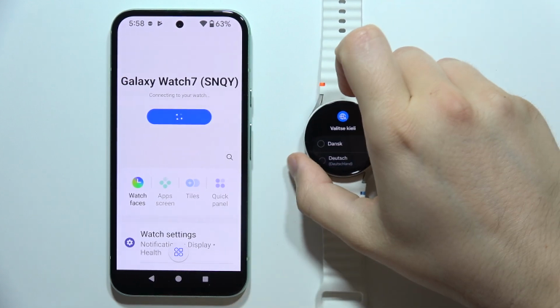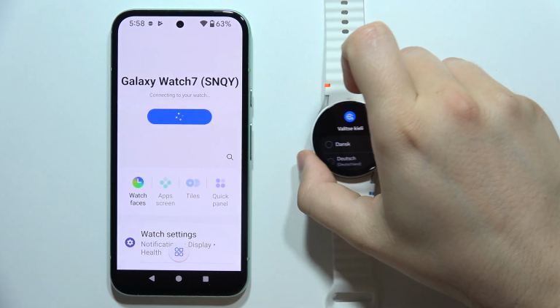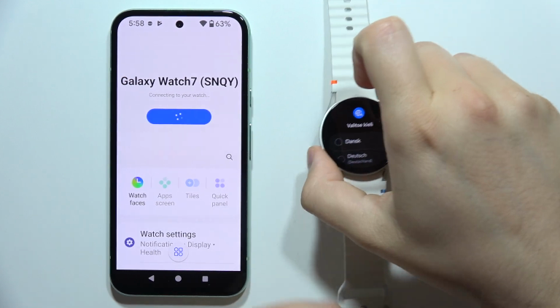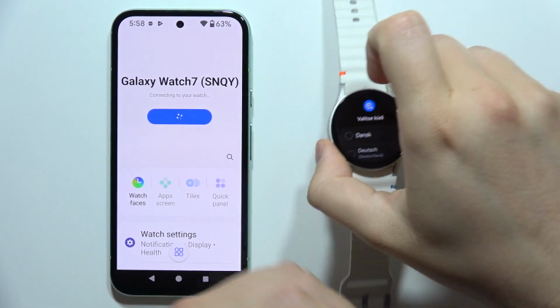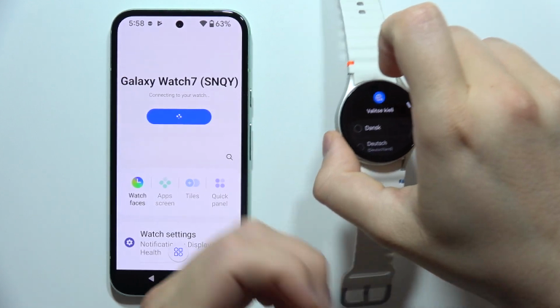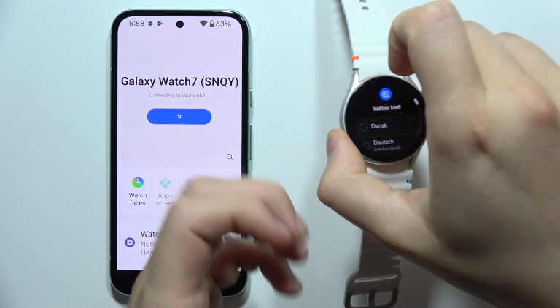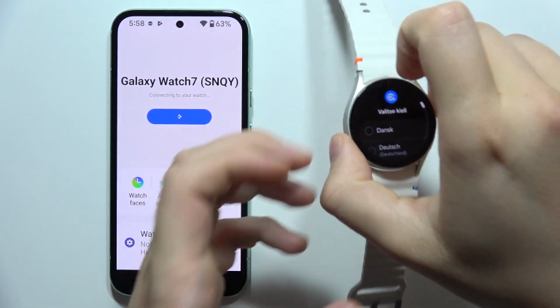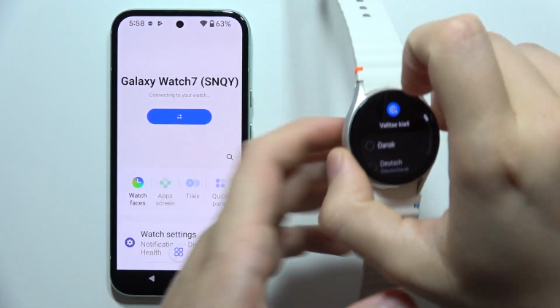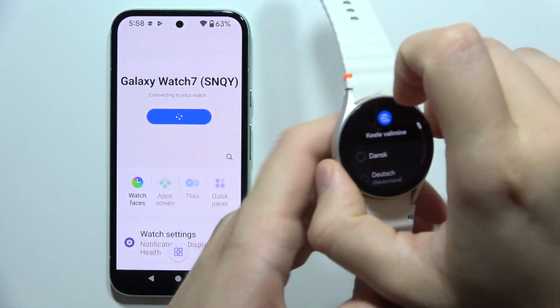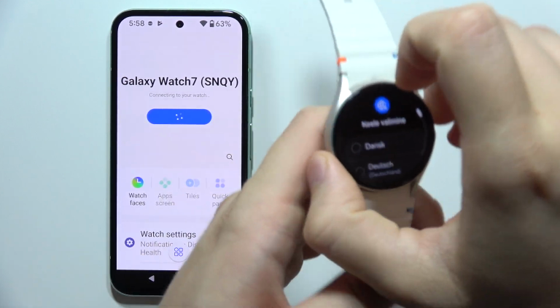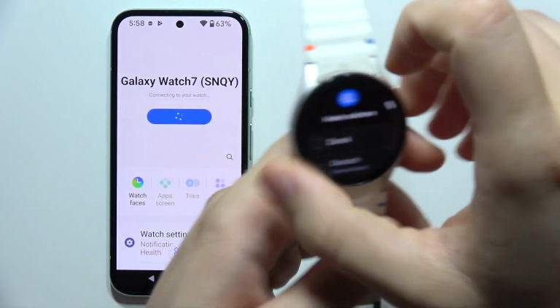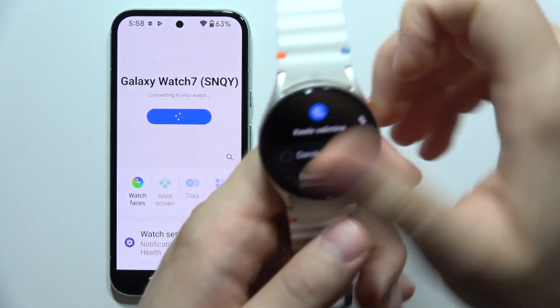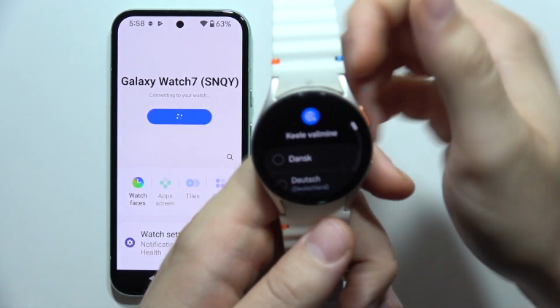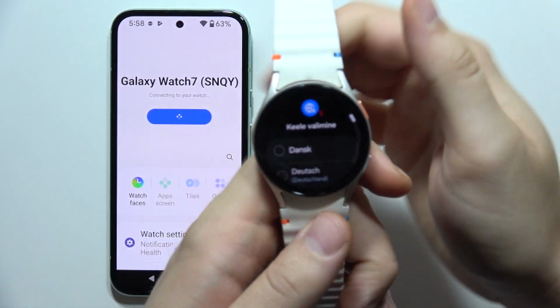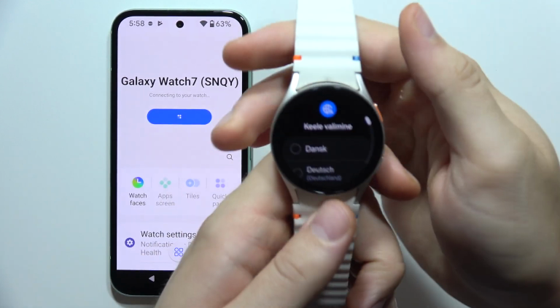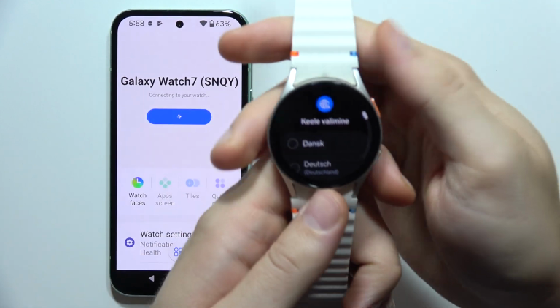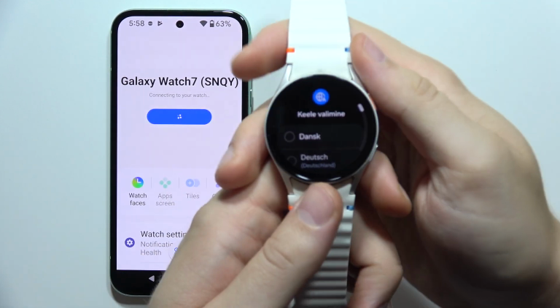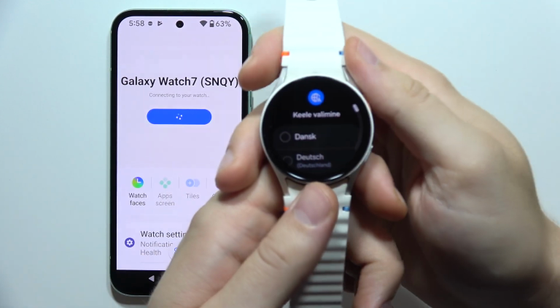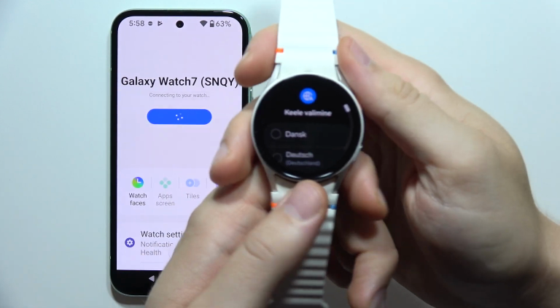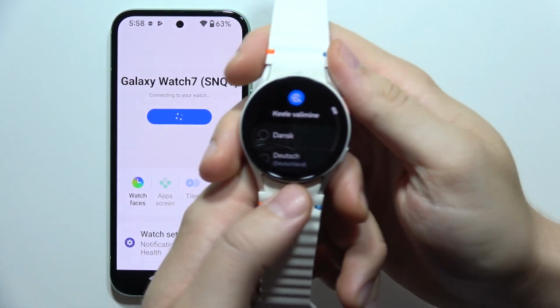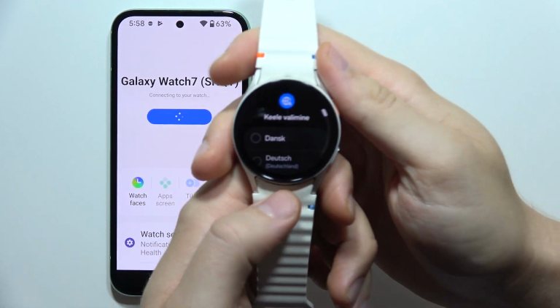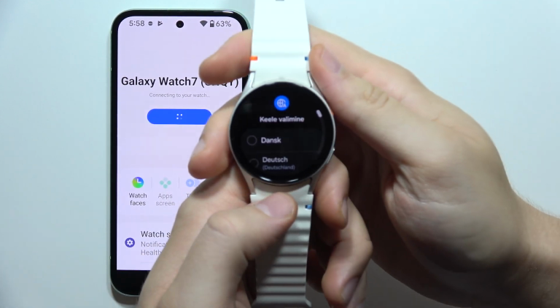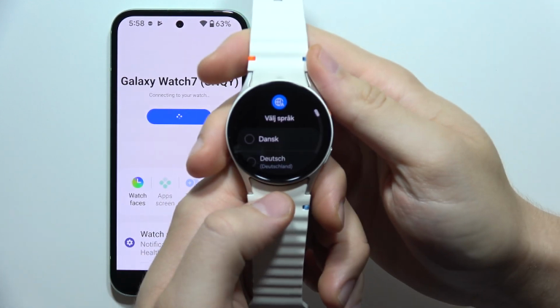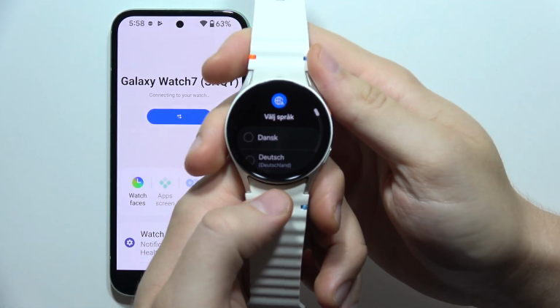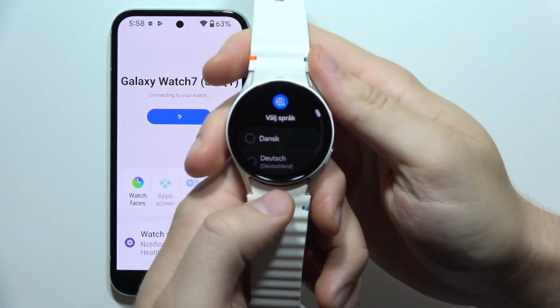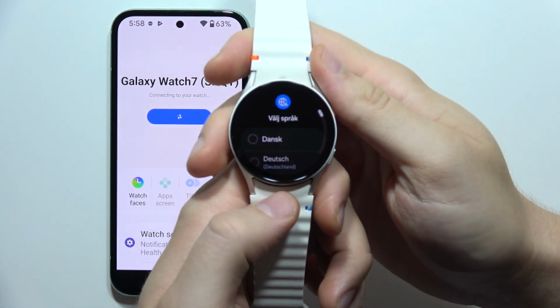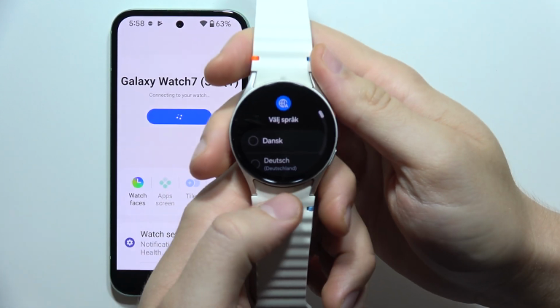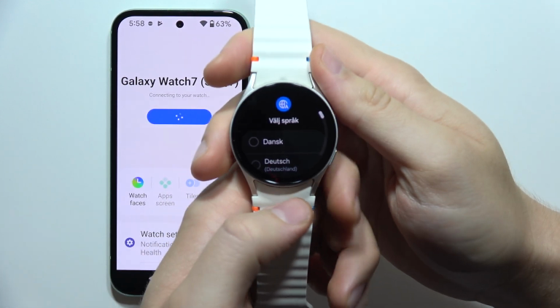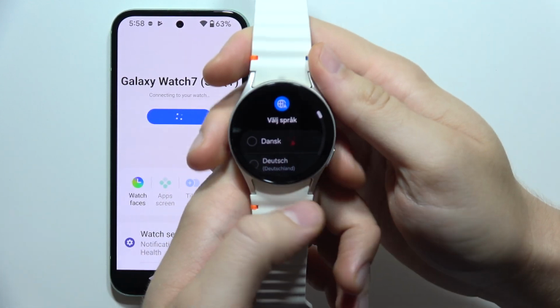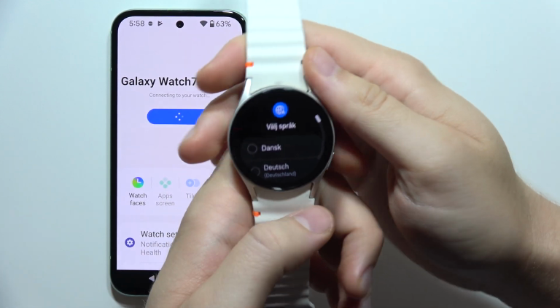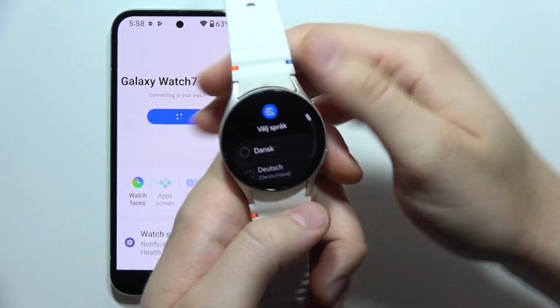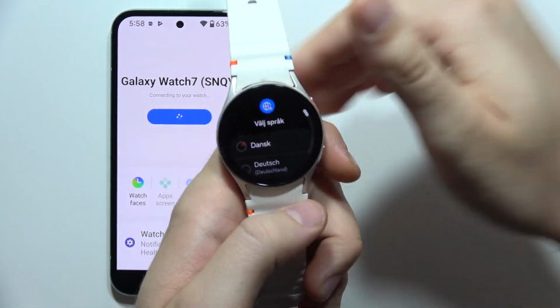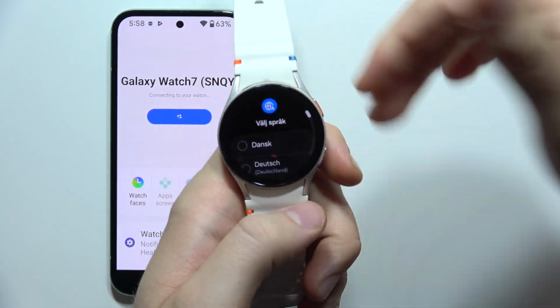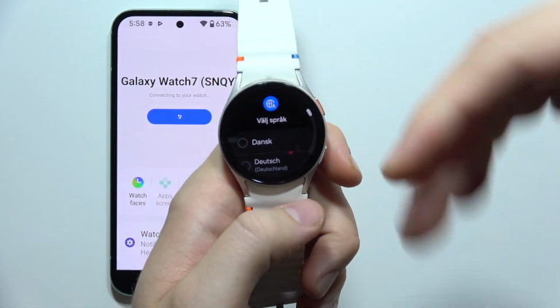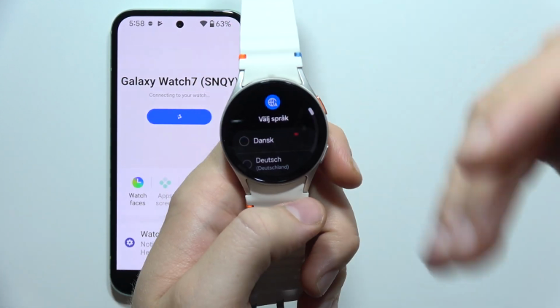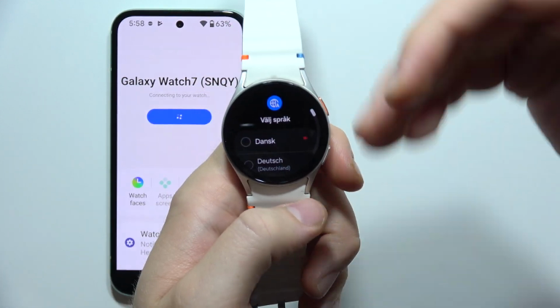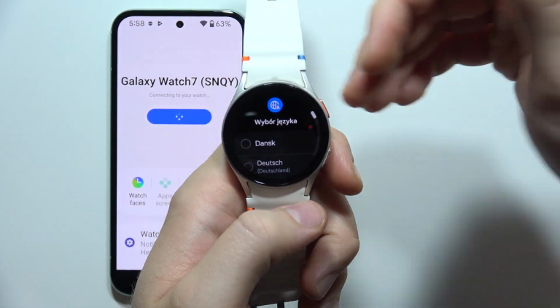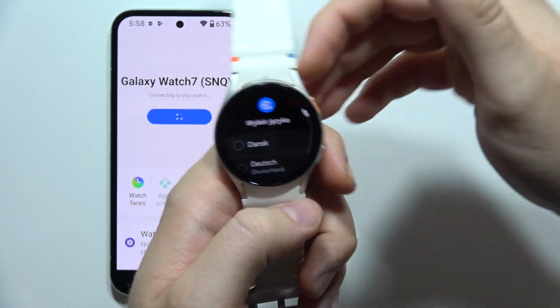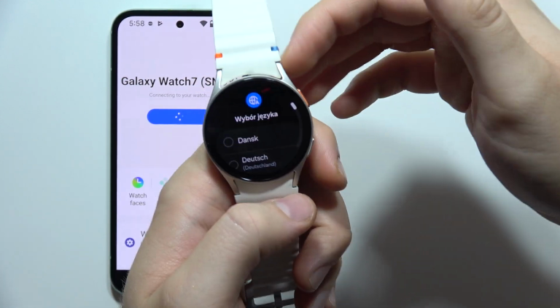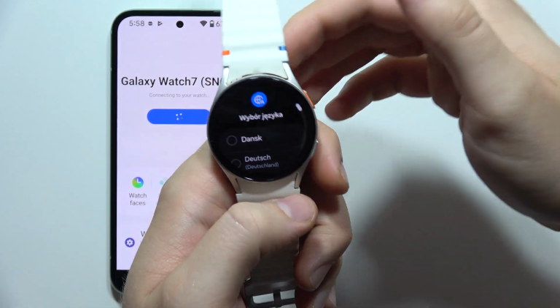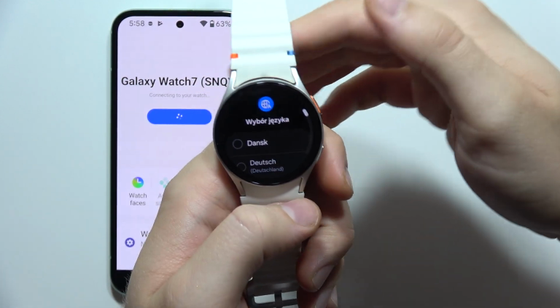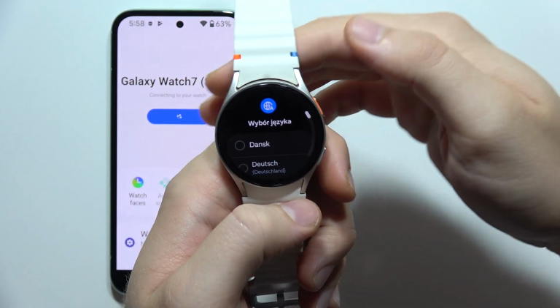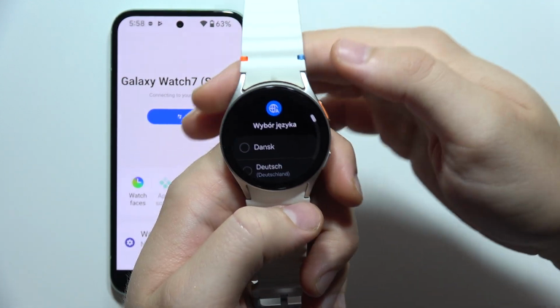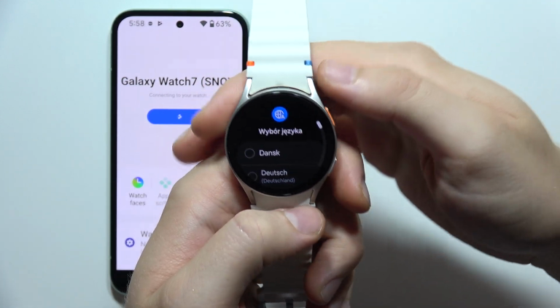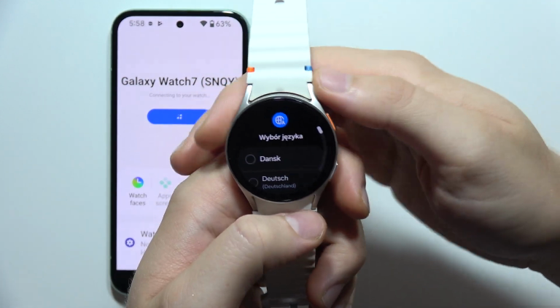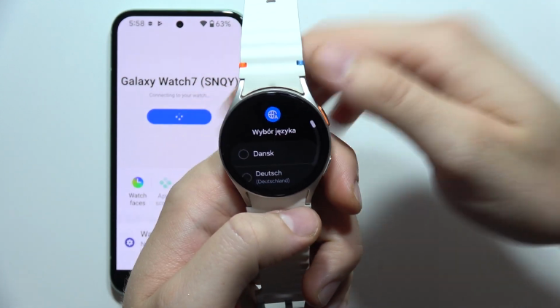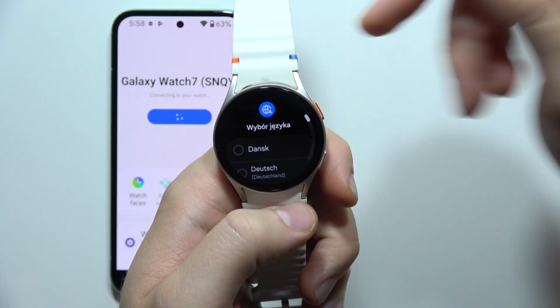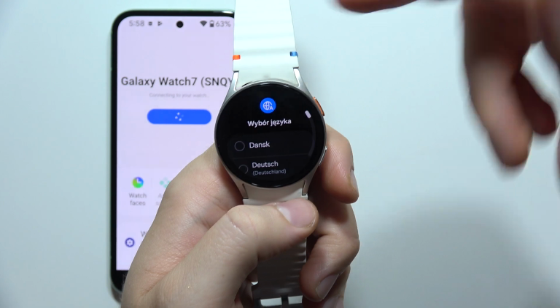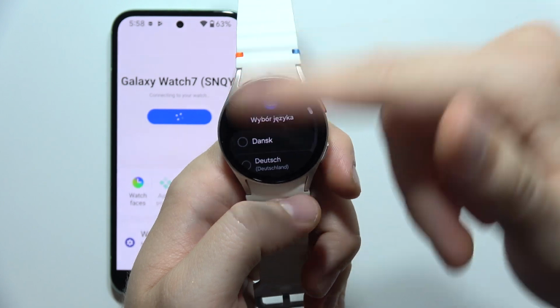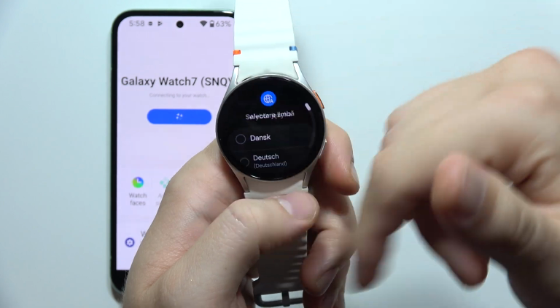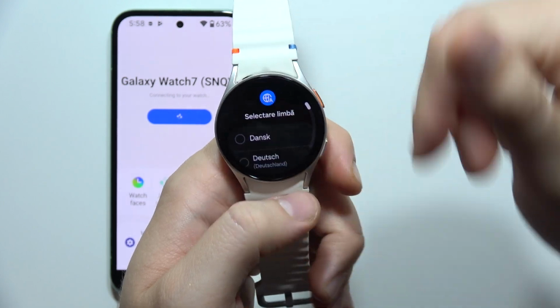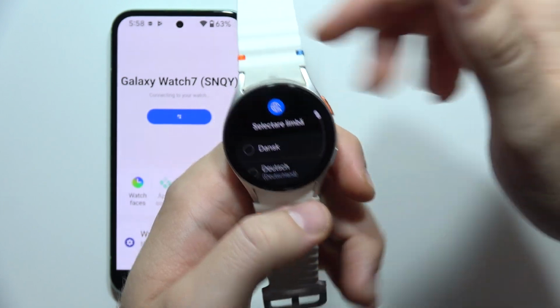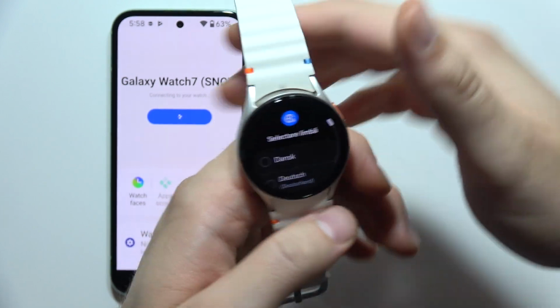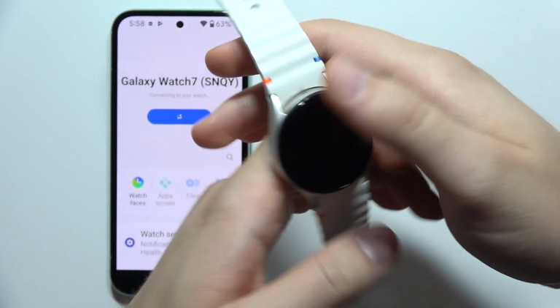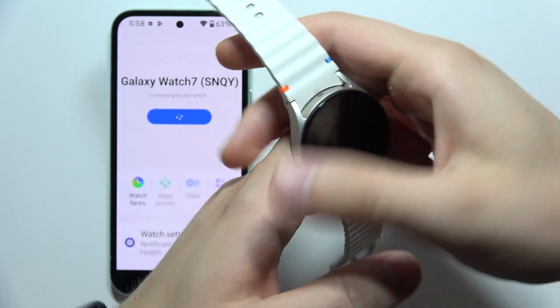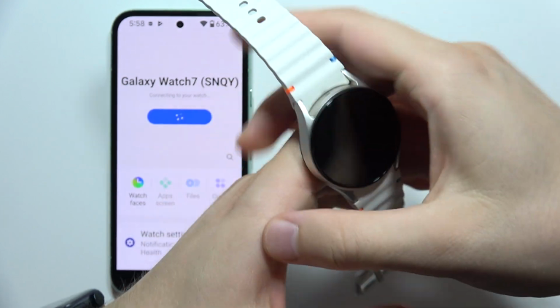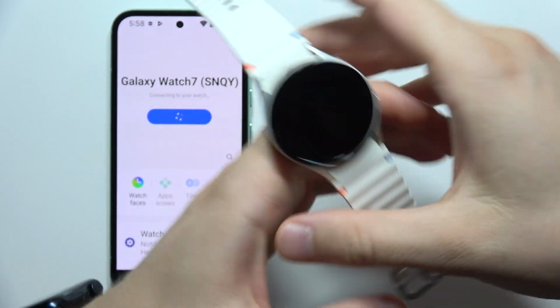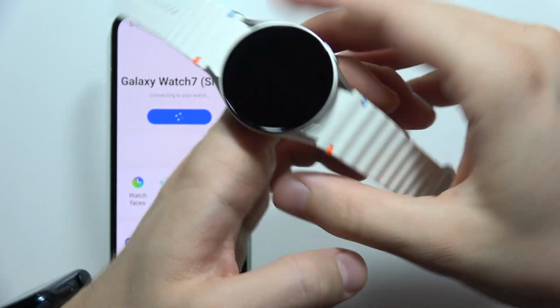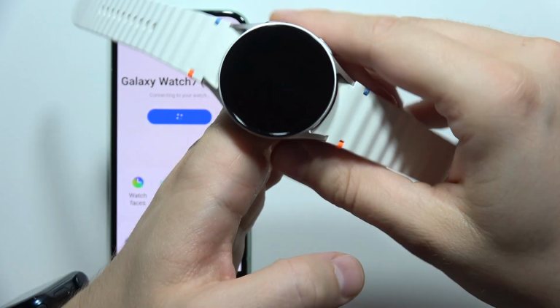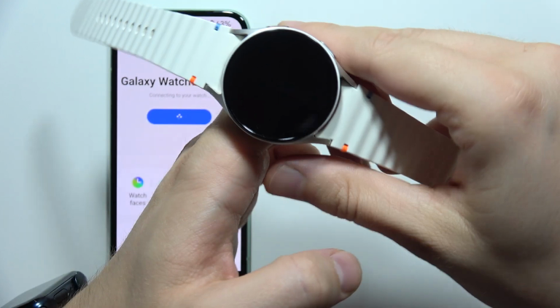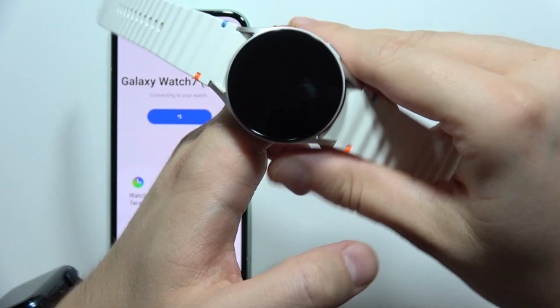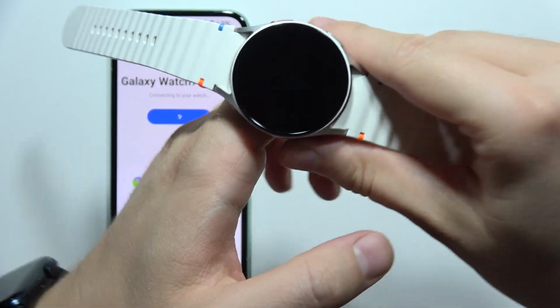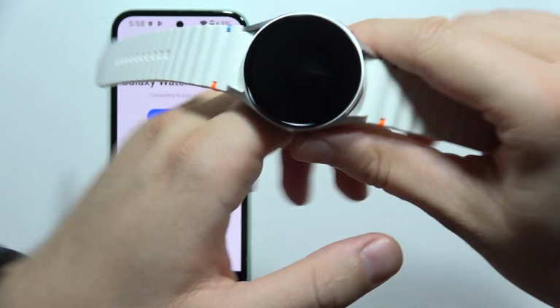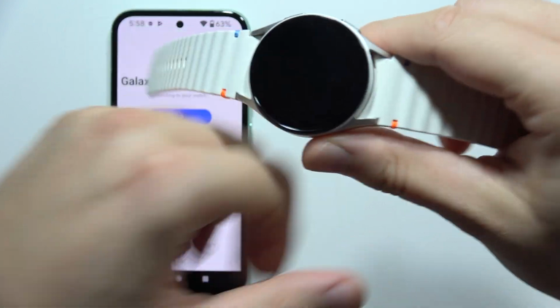Hey, let me show you how we can reset your Samsung Galaxy Watch 7 when you forgot your screen lock. It's quite simple.